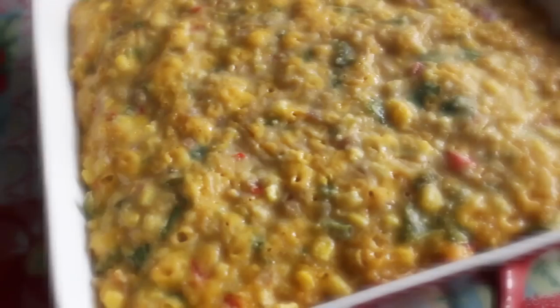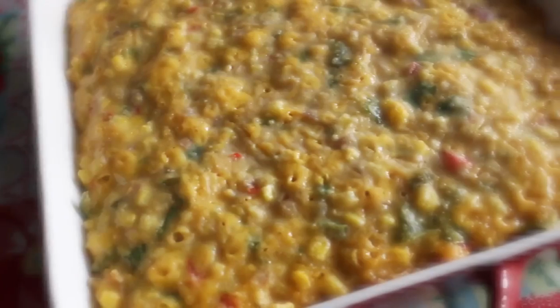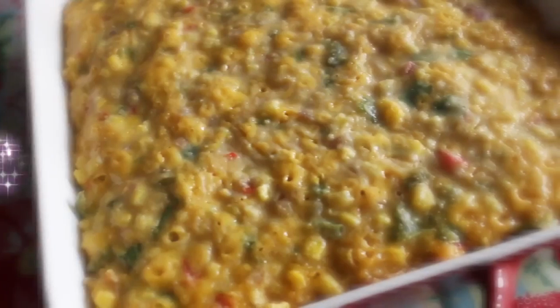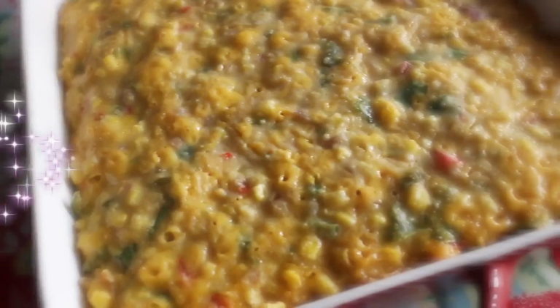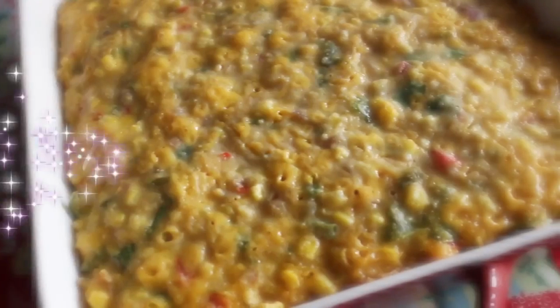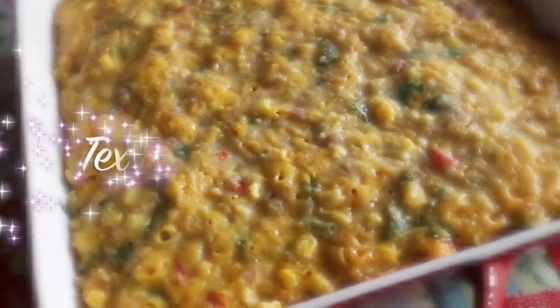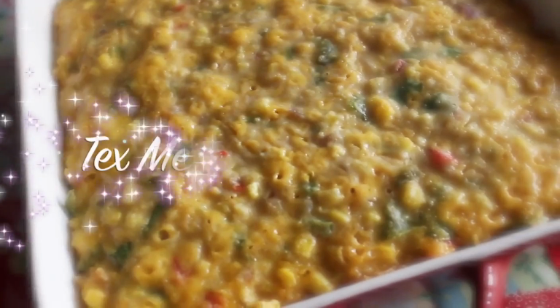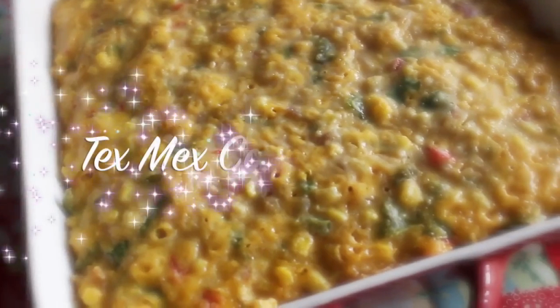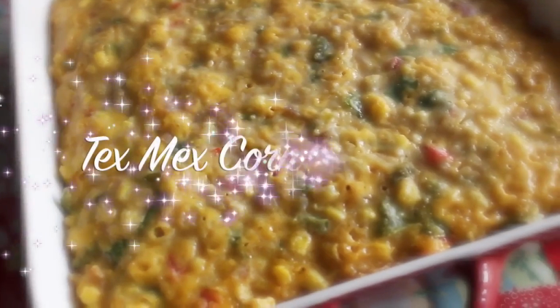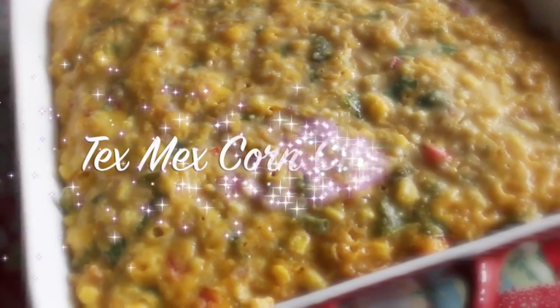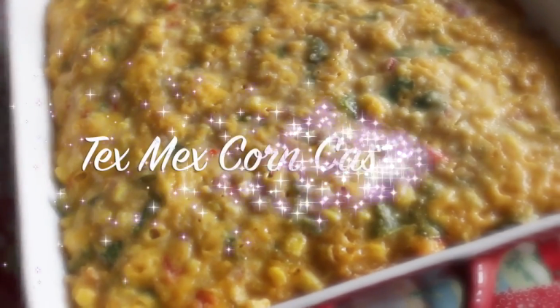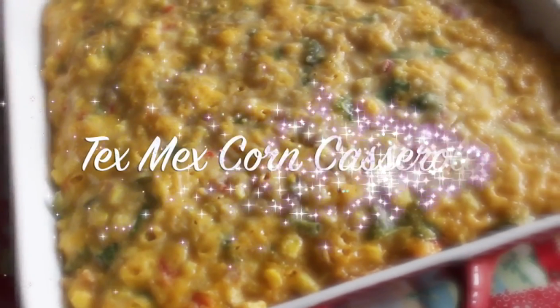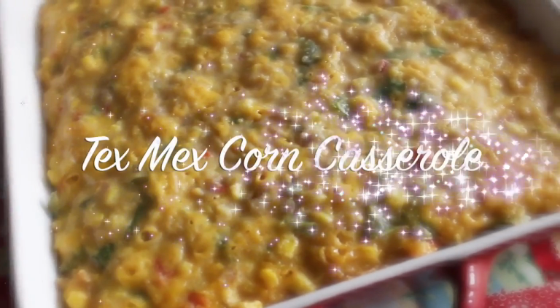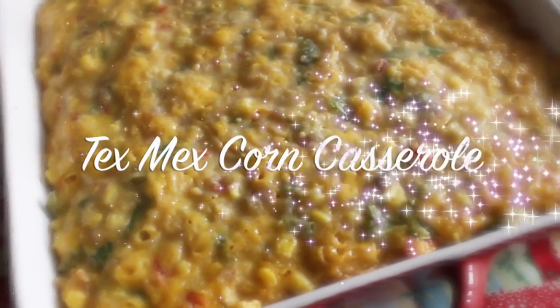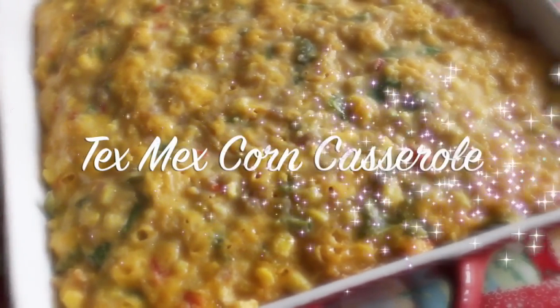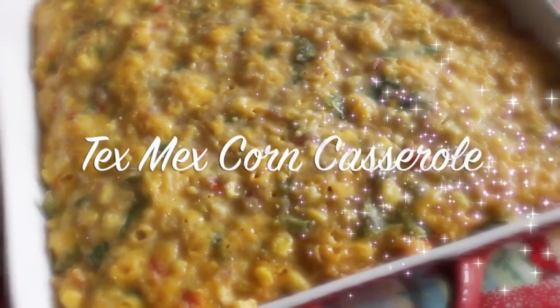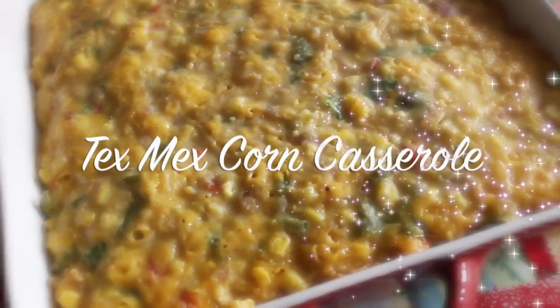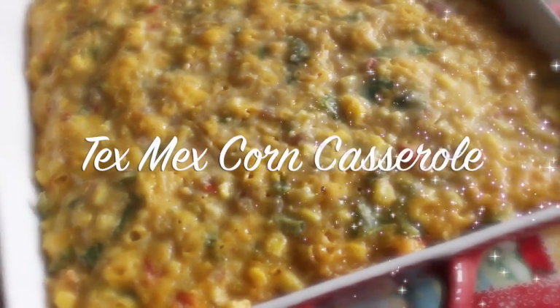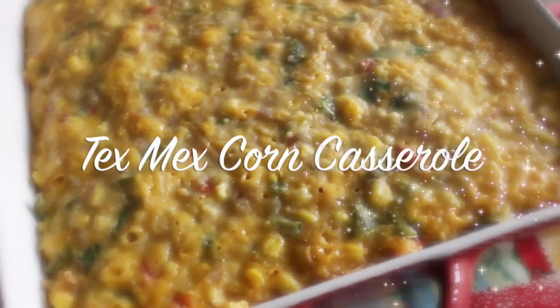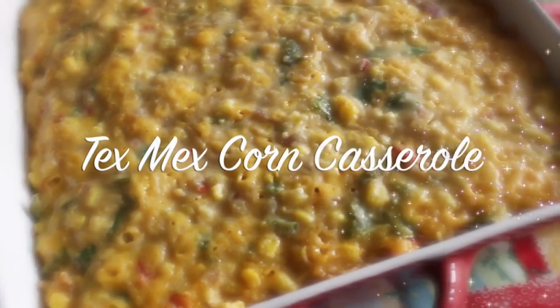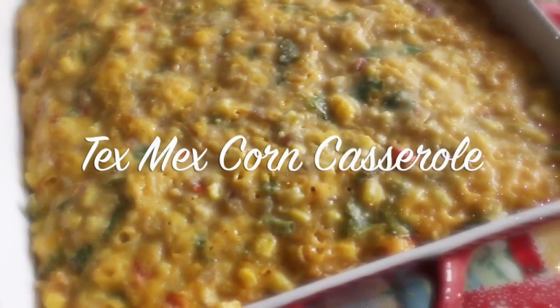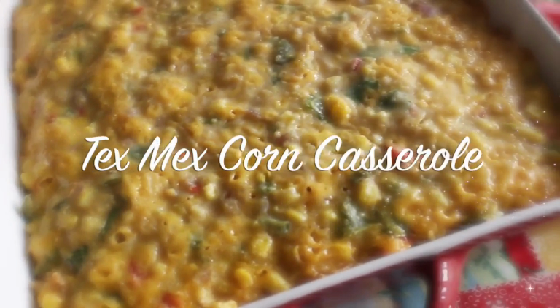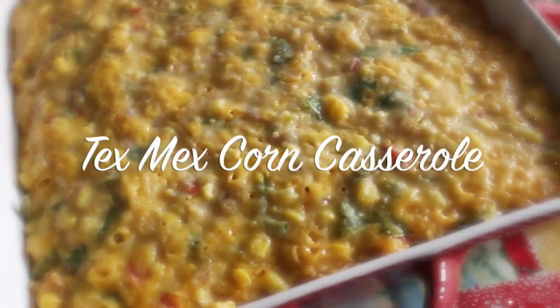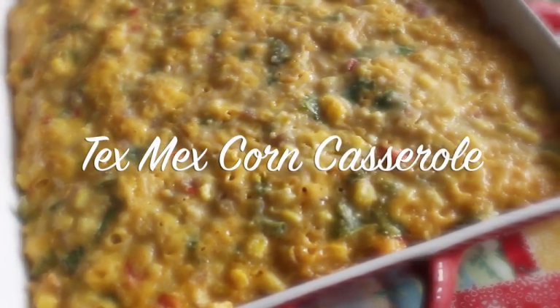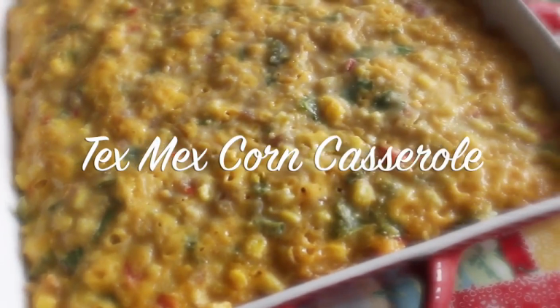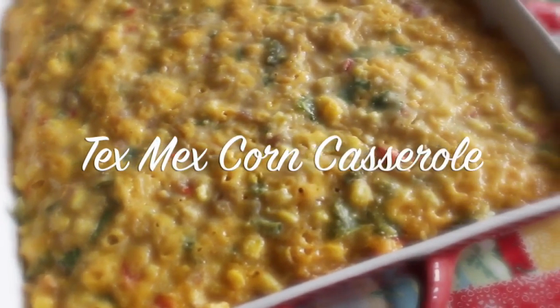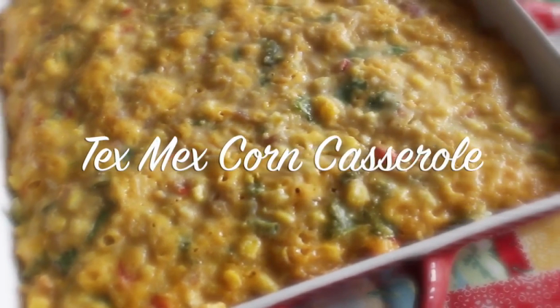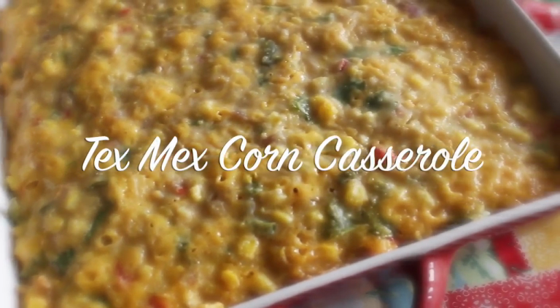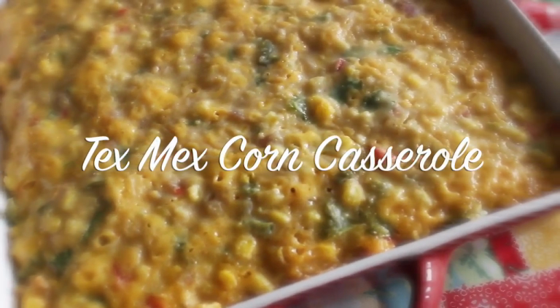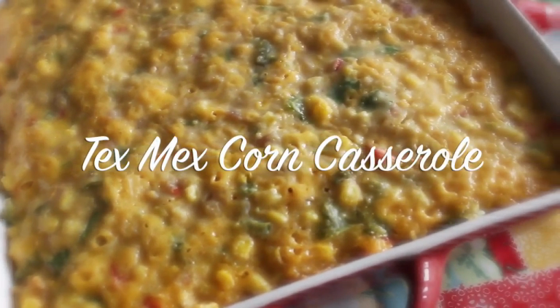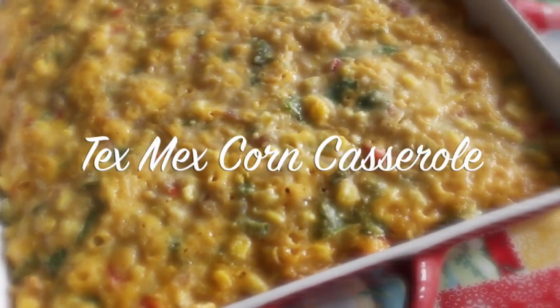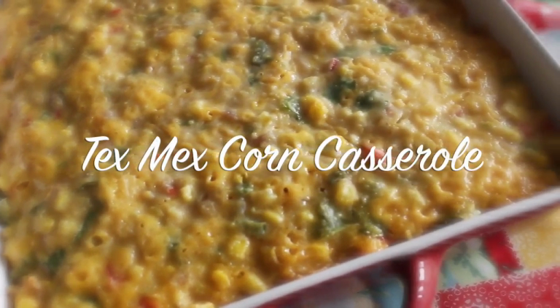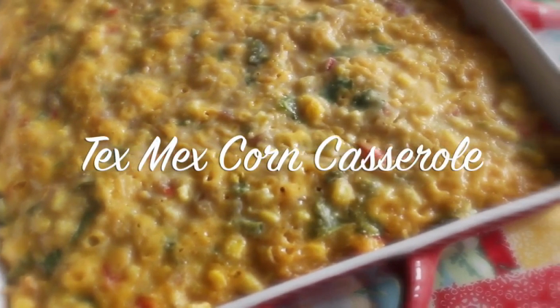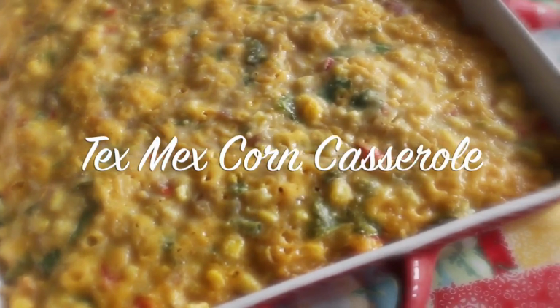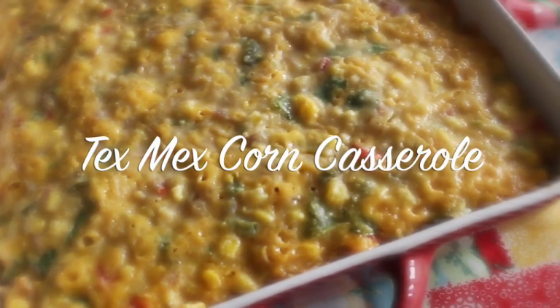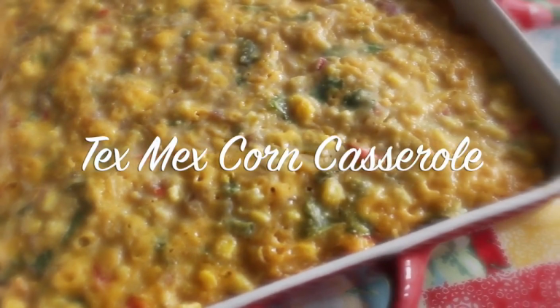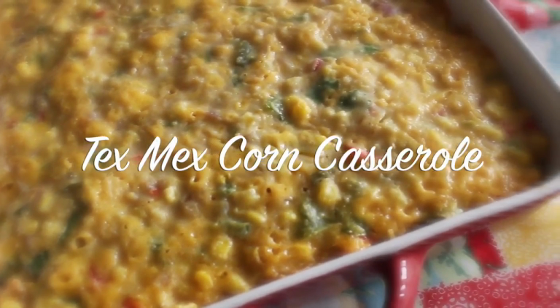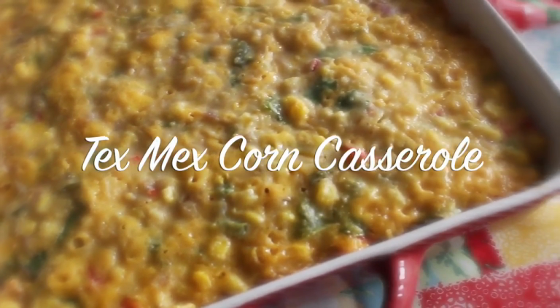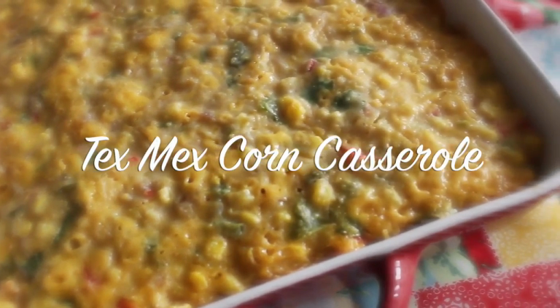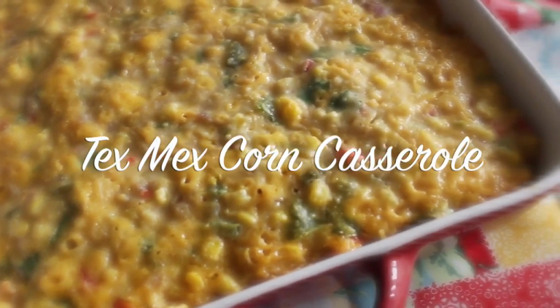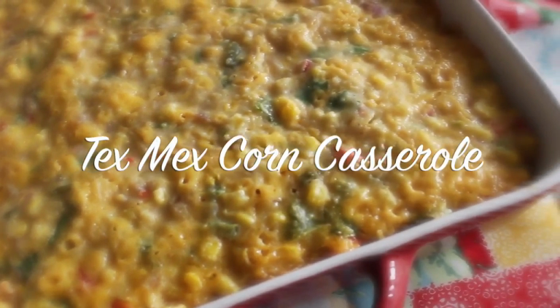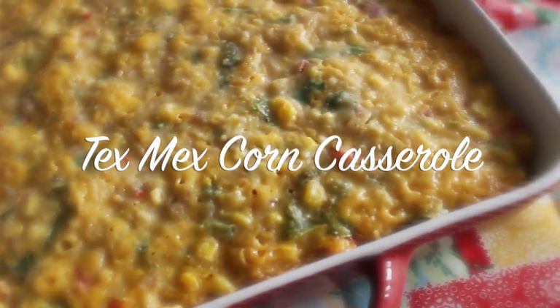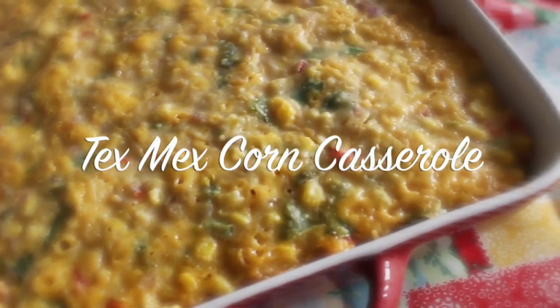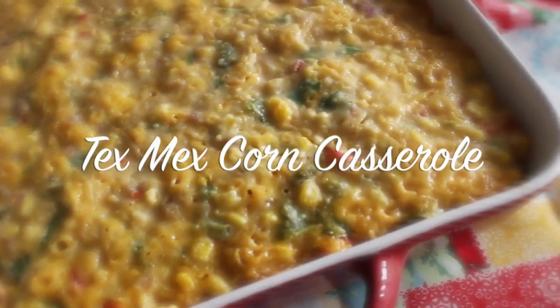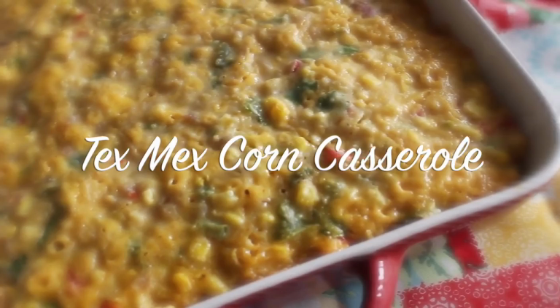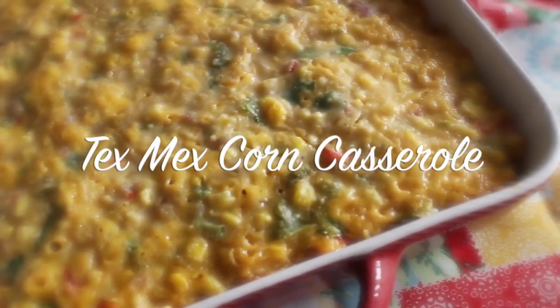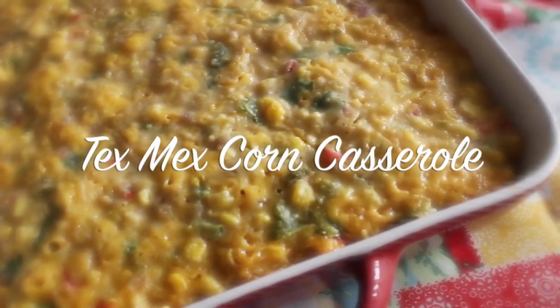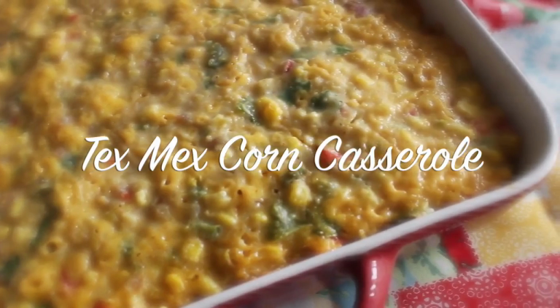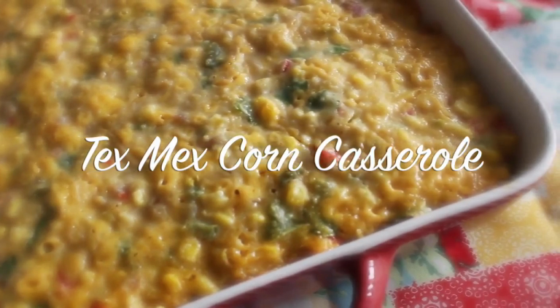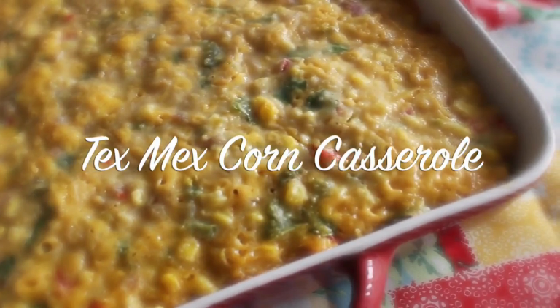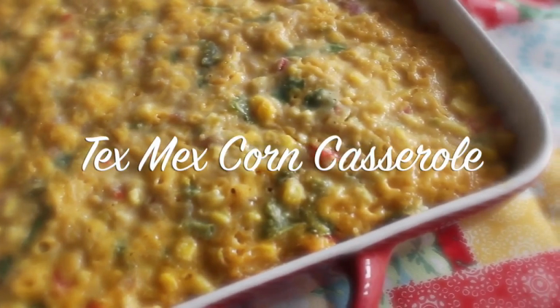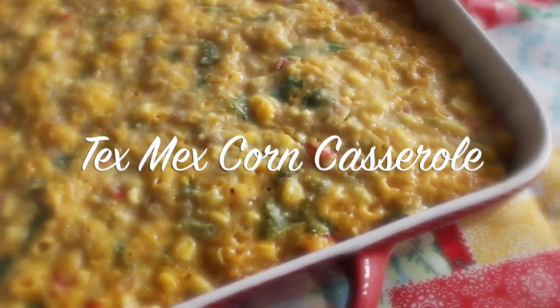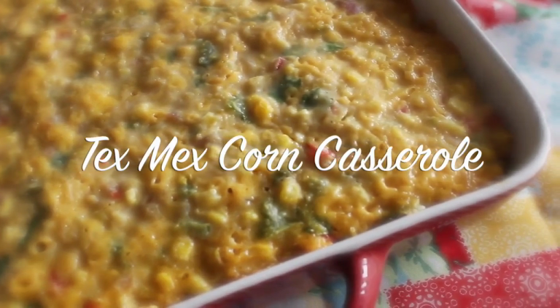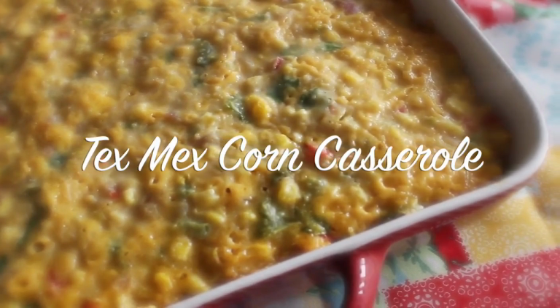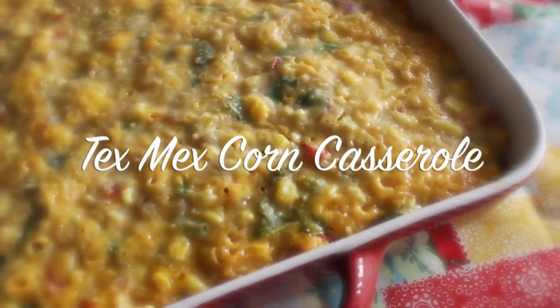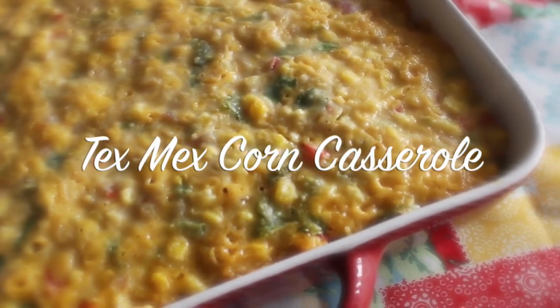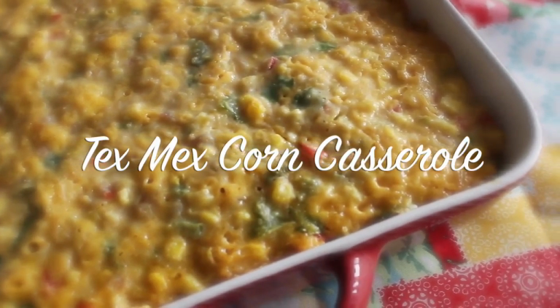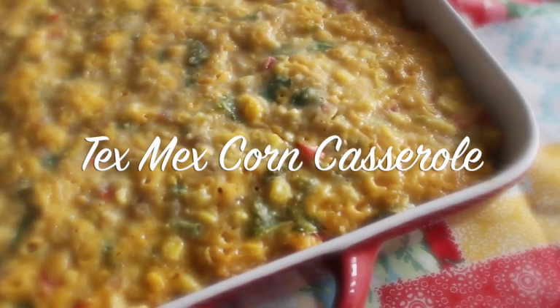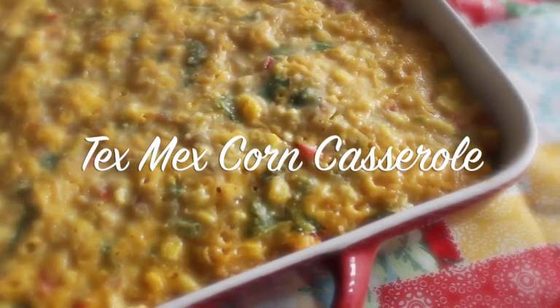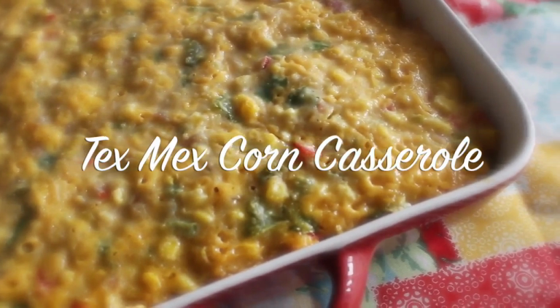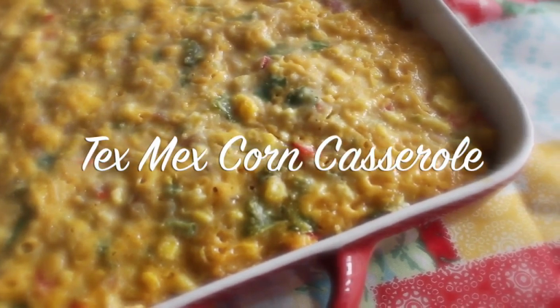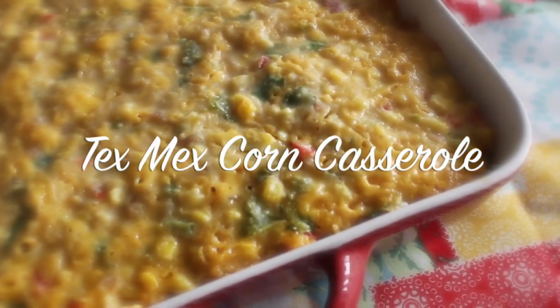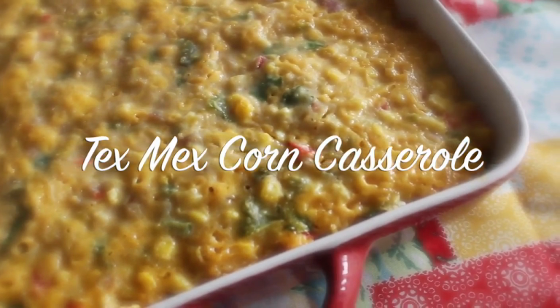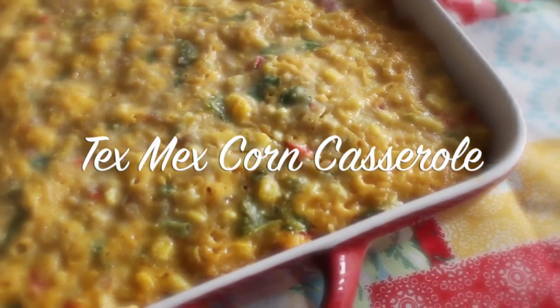Hey friends, it's Rosie from iHeartRecipes.com and I'm going to show you how I make my Tex-Mex corn casserole.